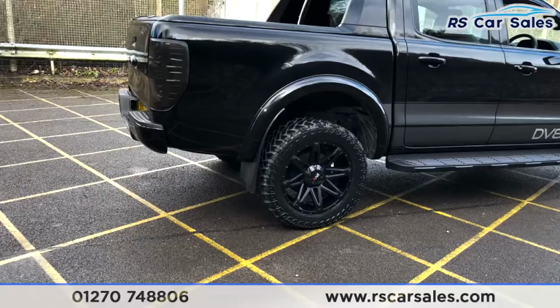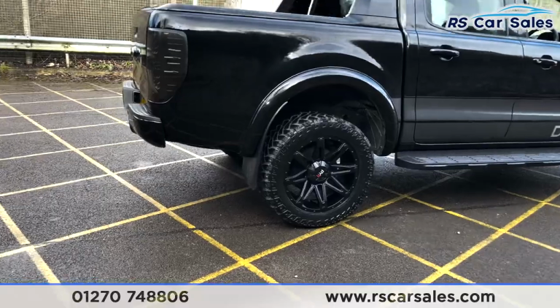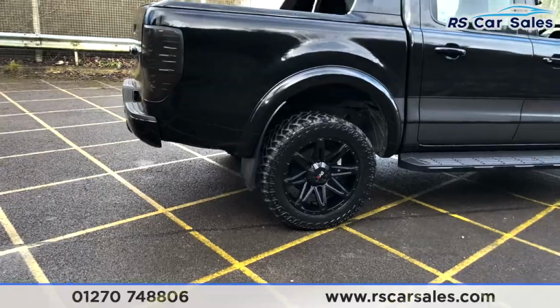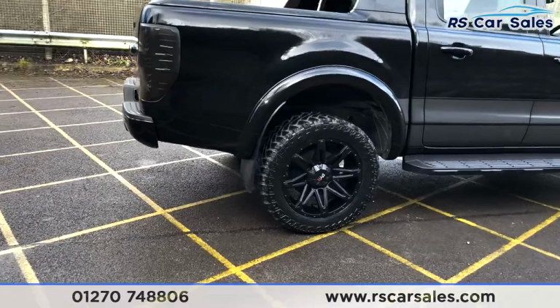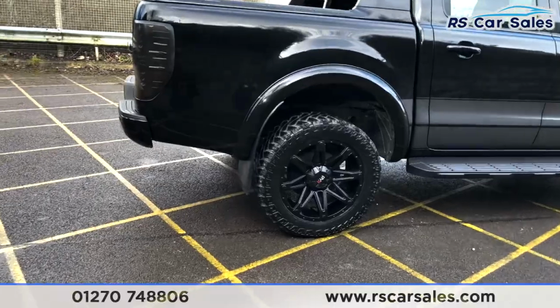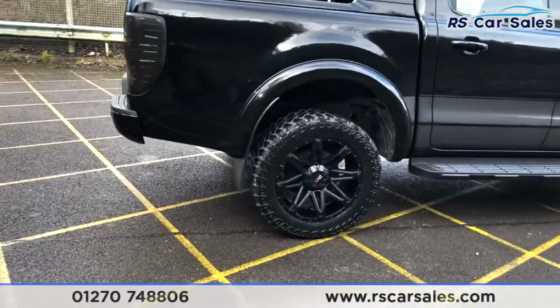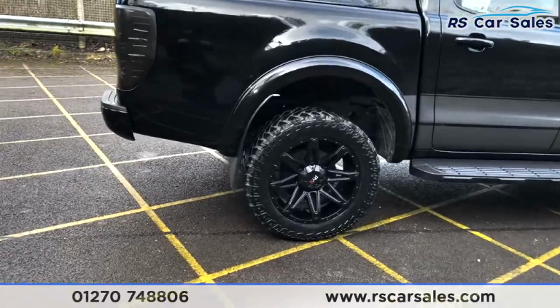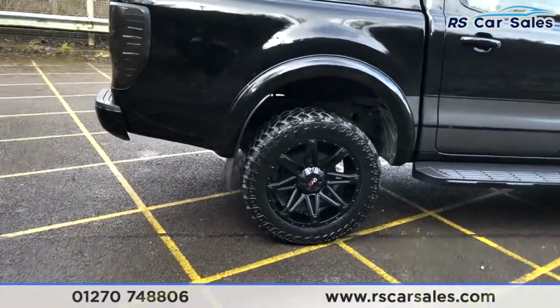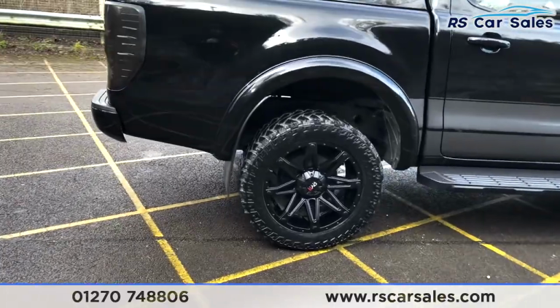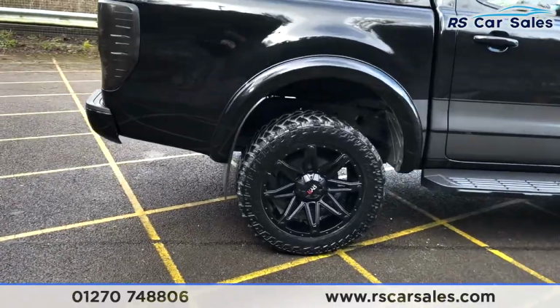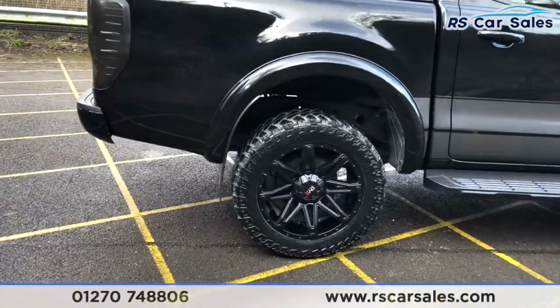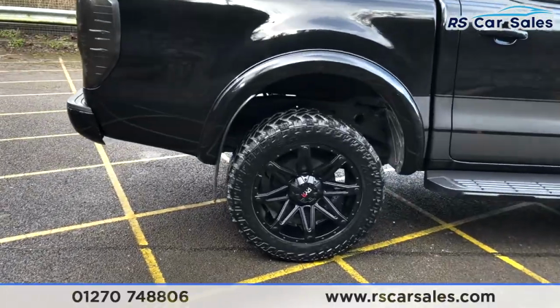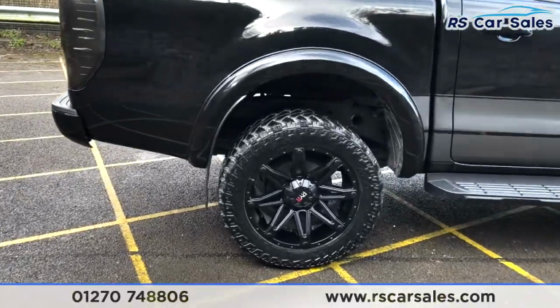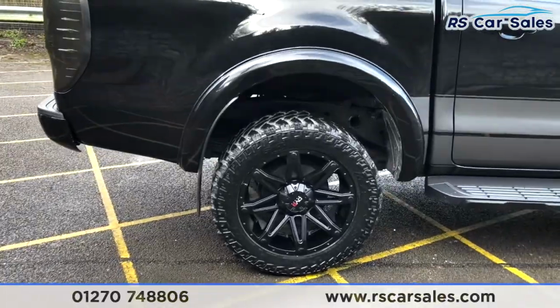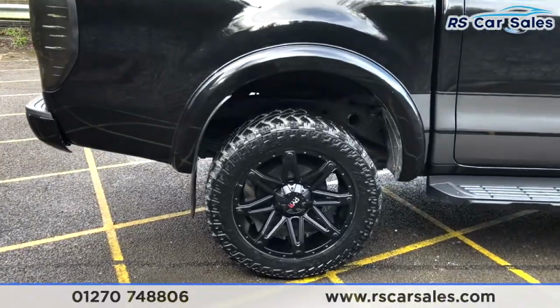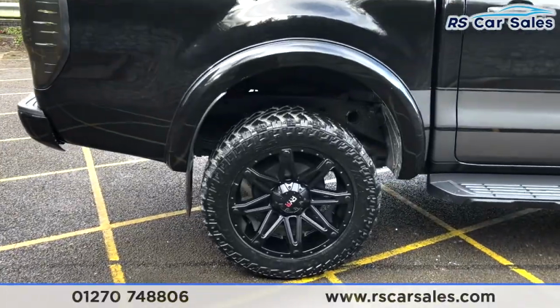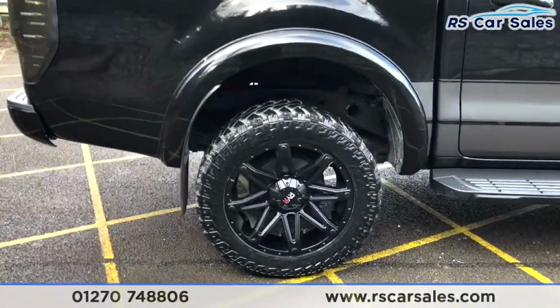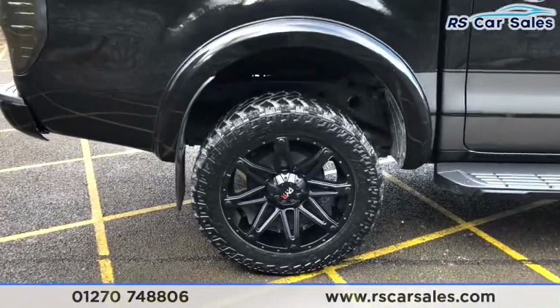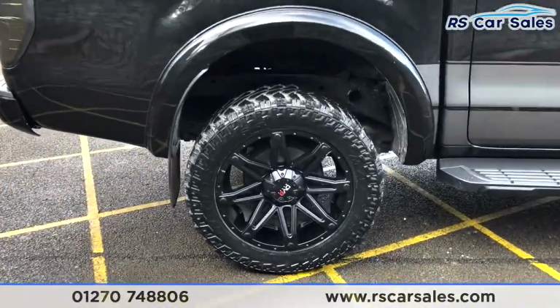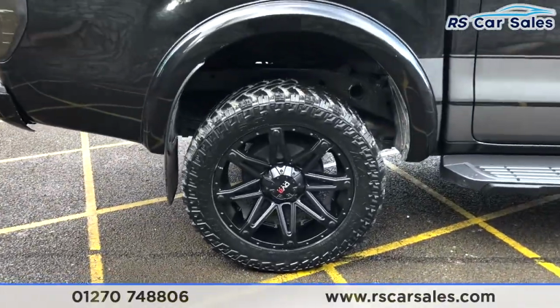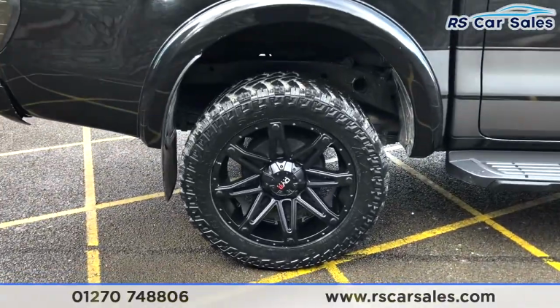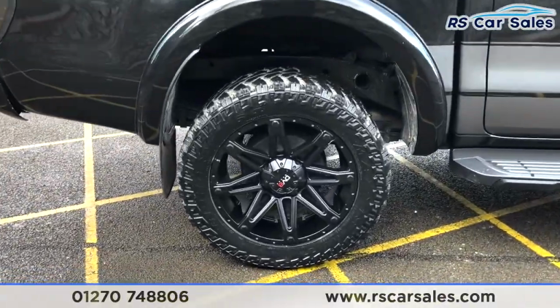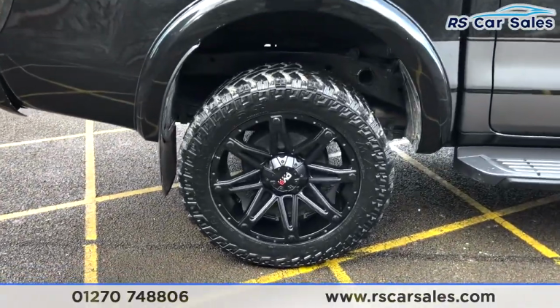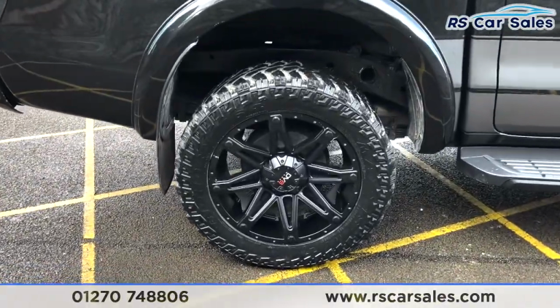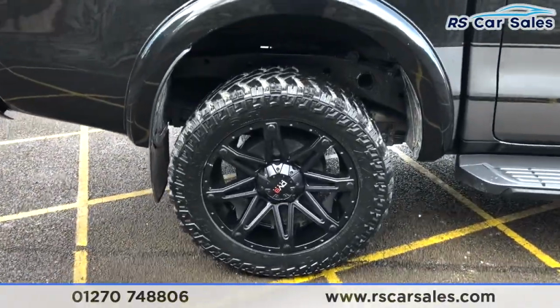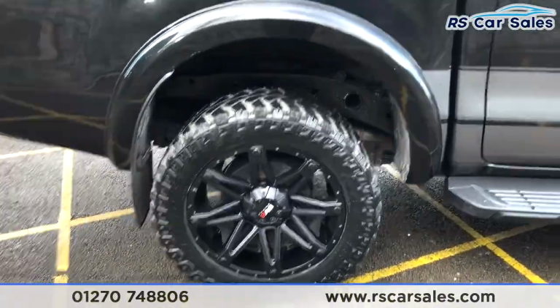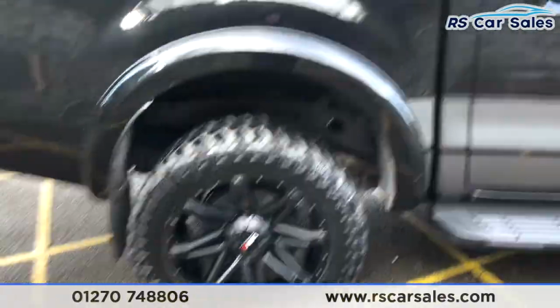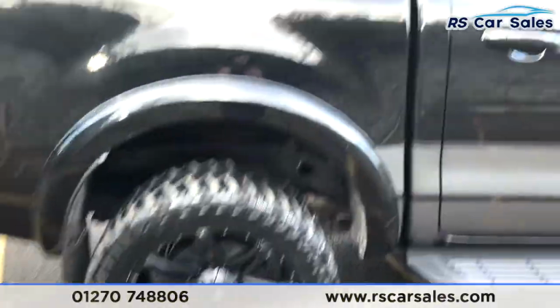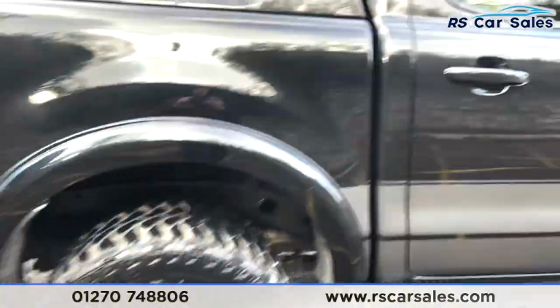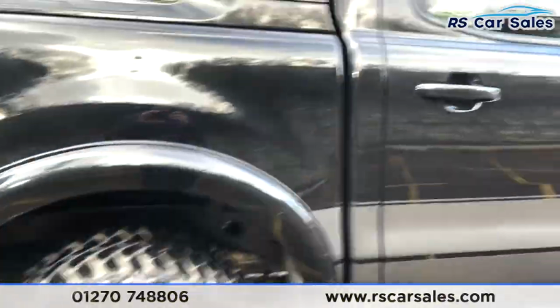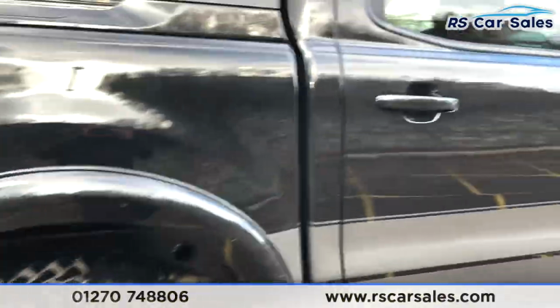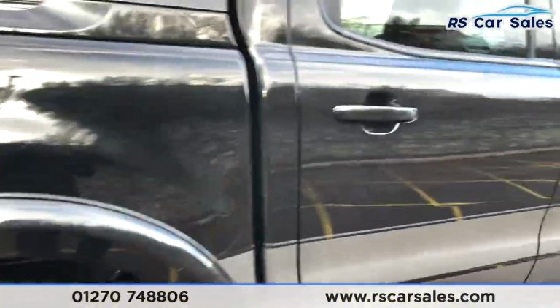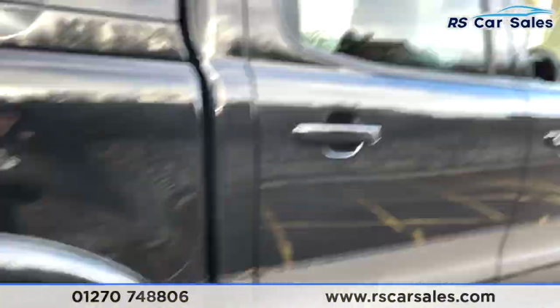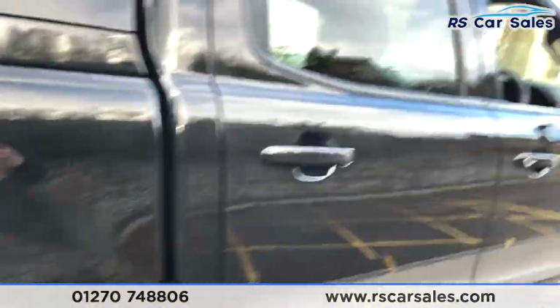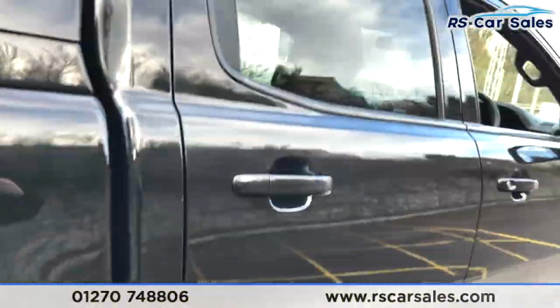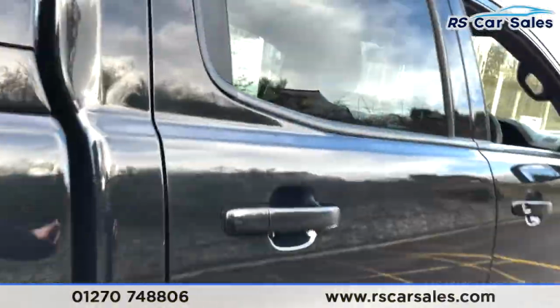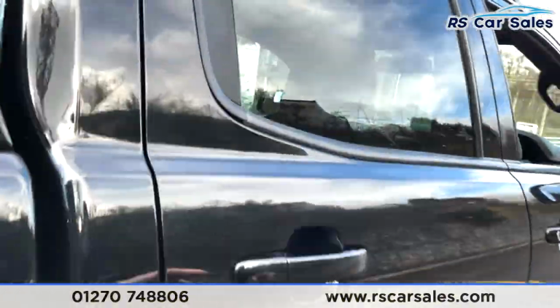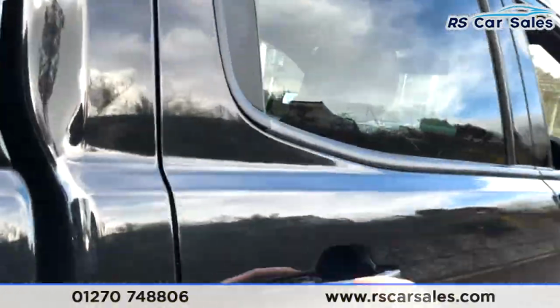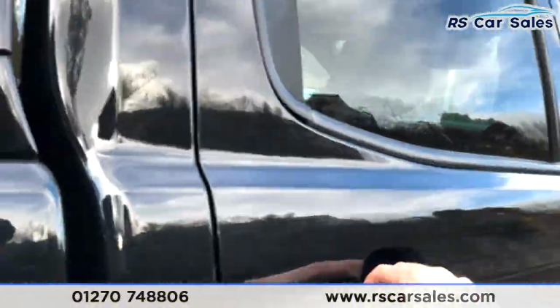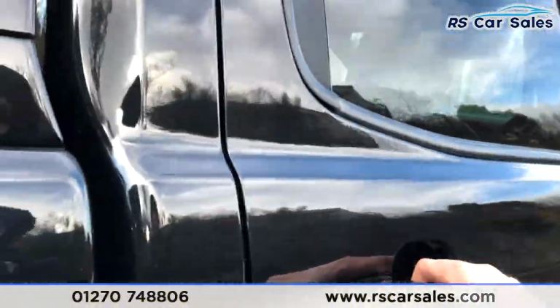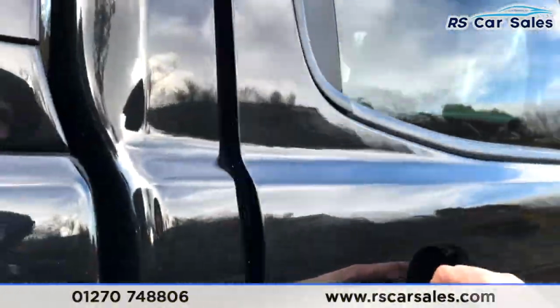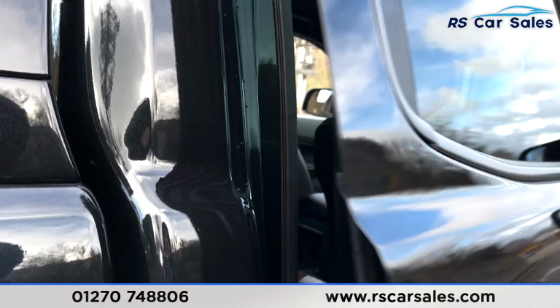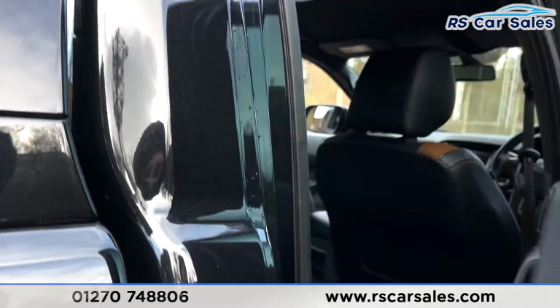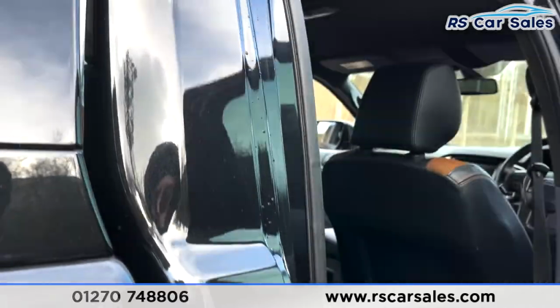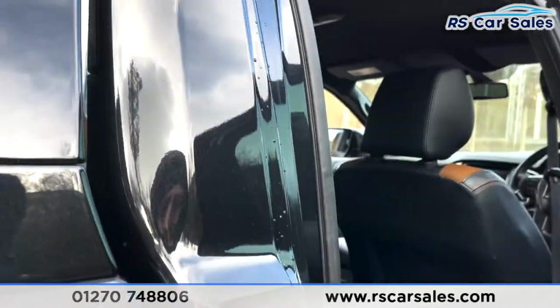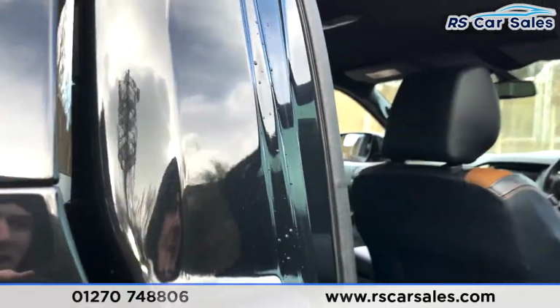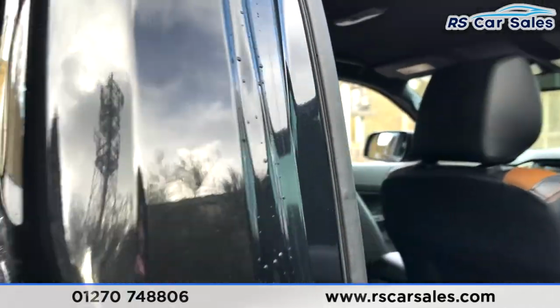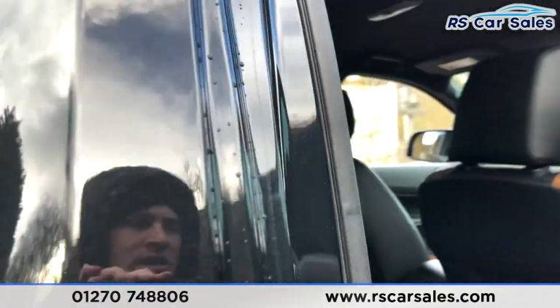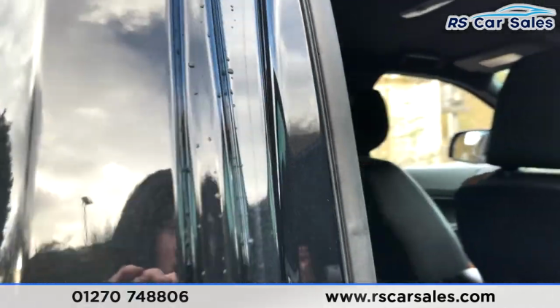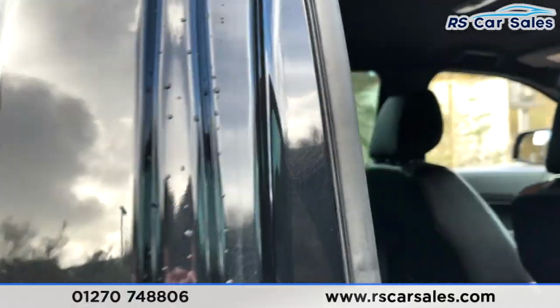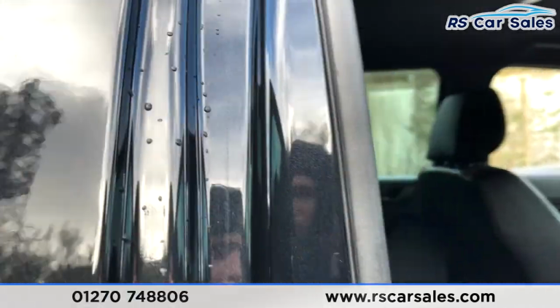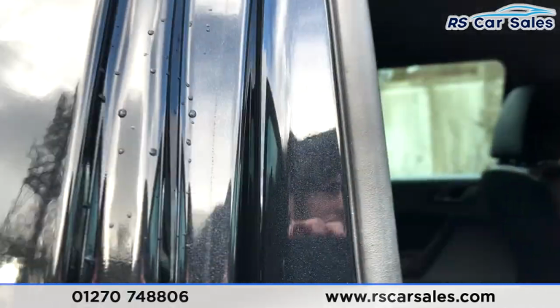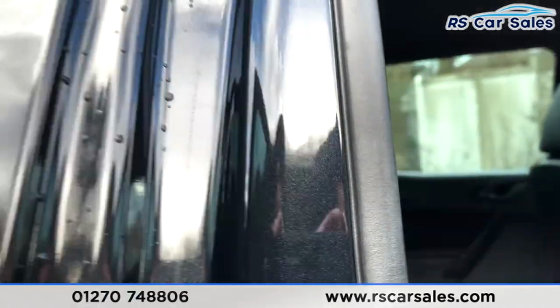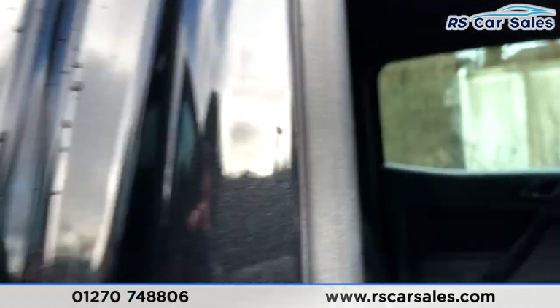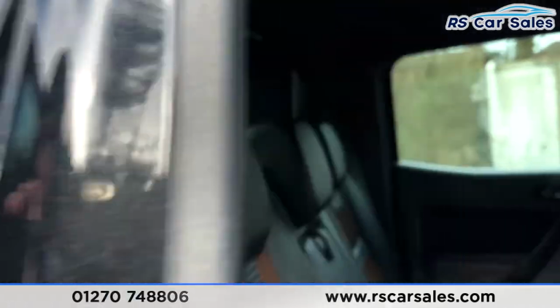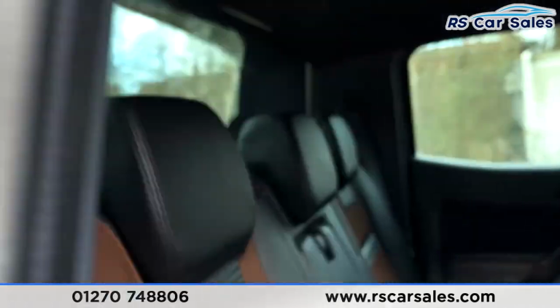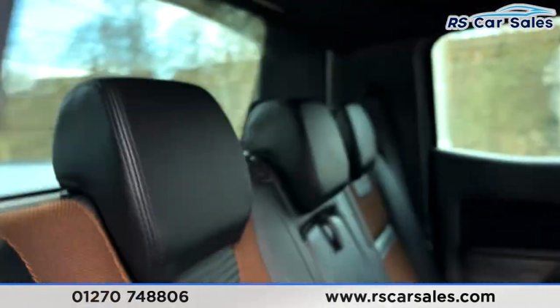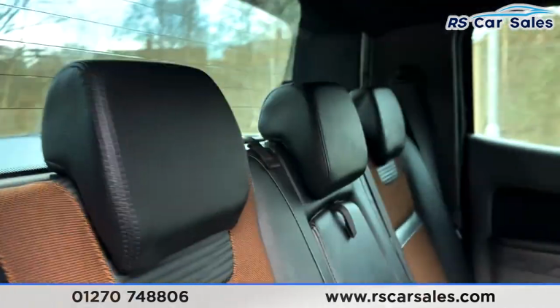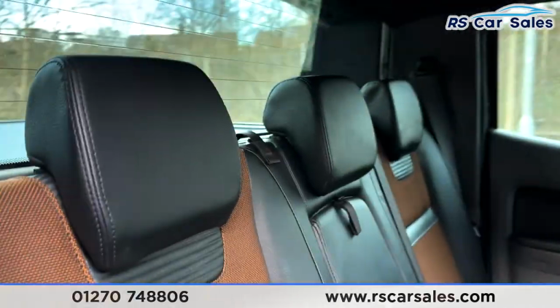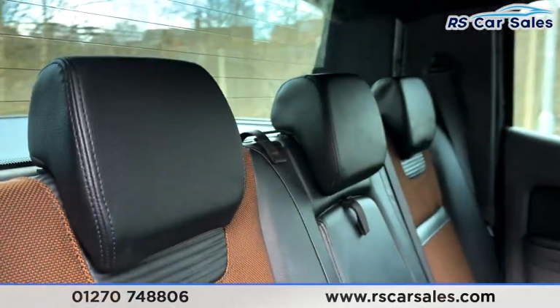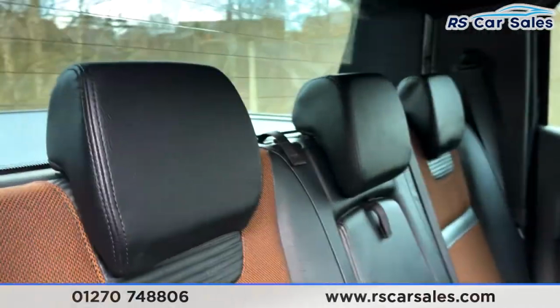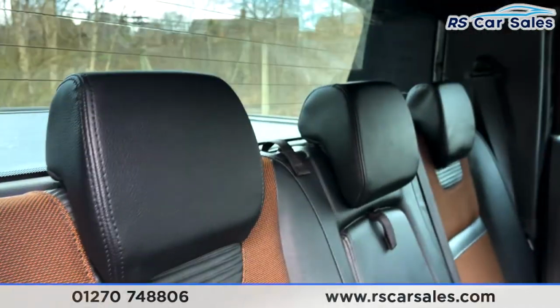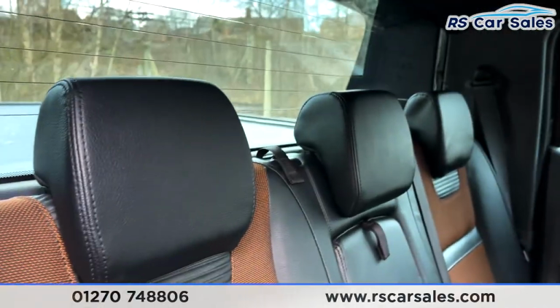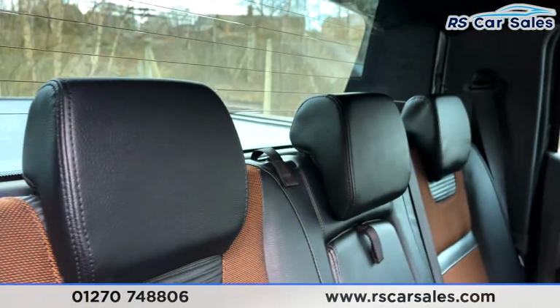As you can see, the vehicle itself is free from any major marks, dents or scratches. There's a closer look at your last alloy wheel. Moving on to the interior next.